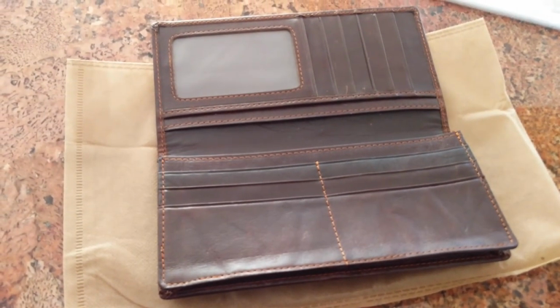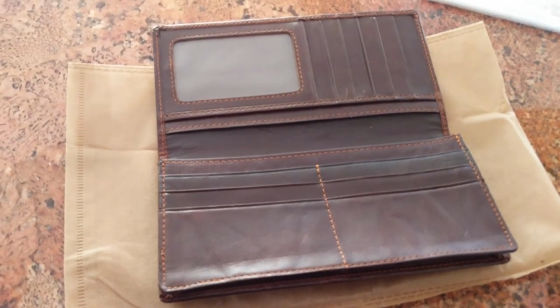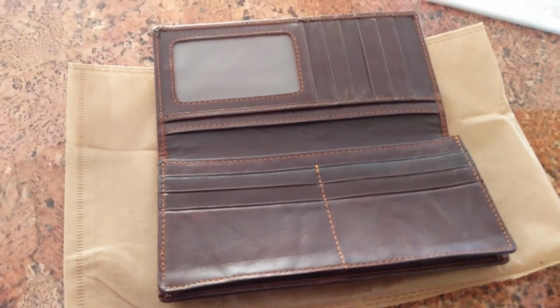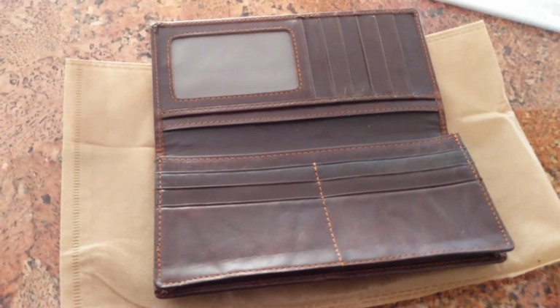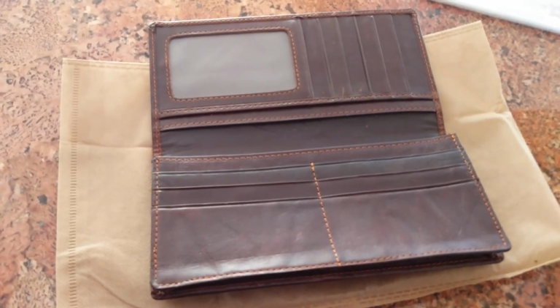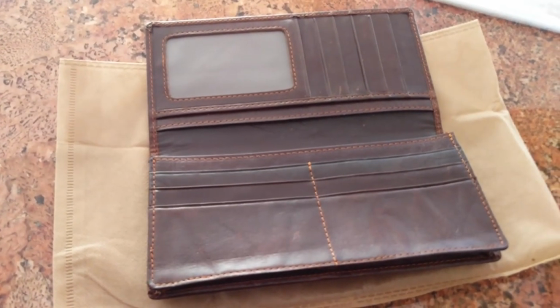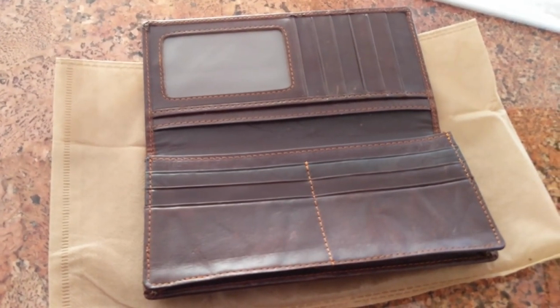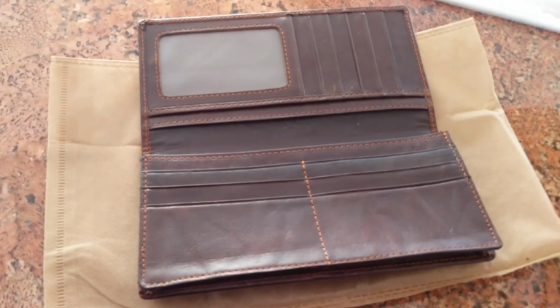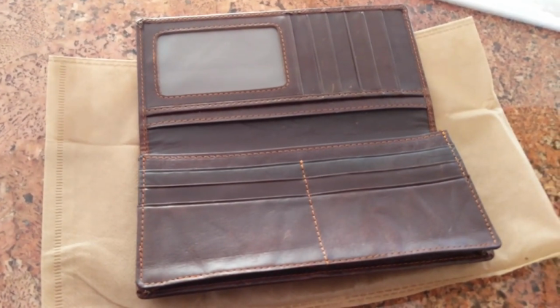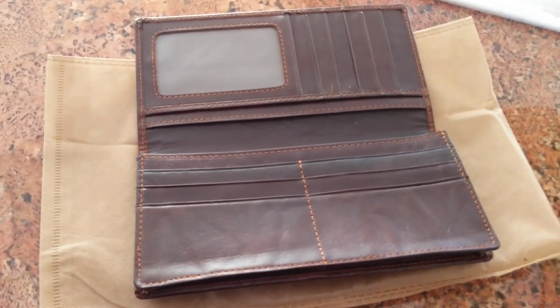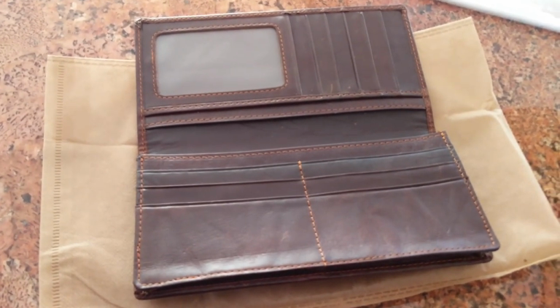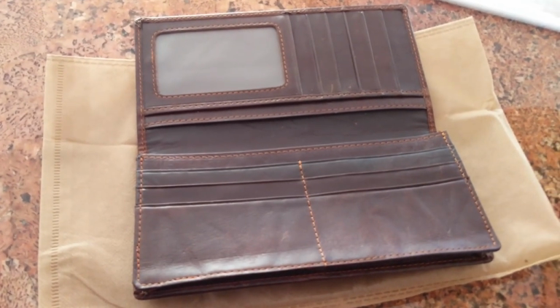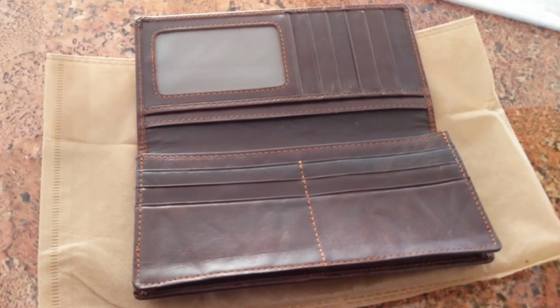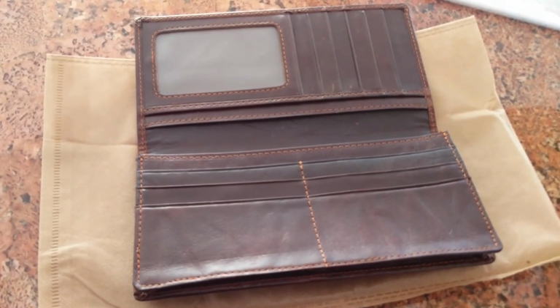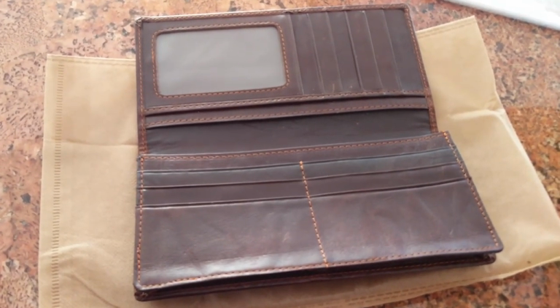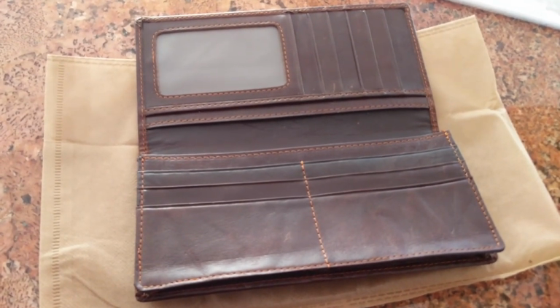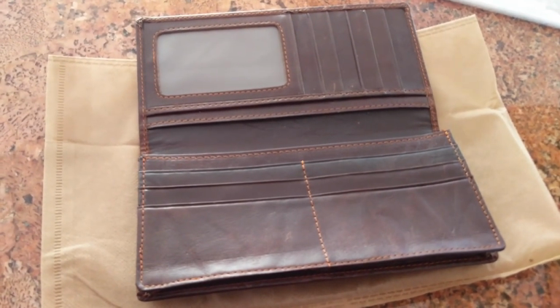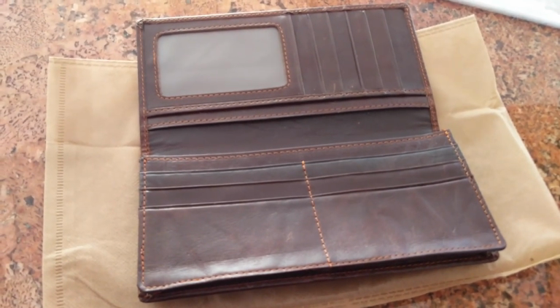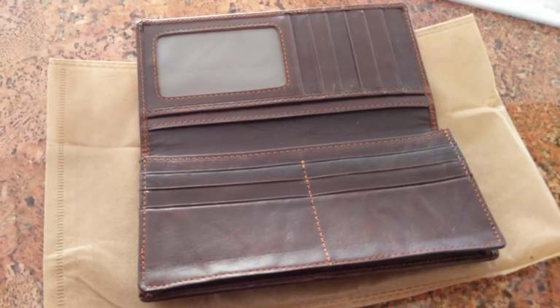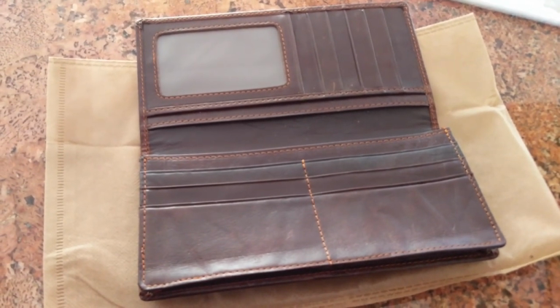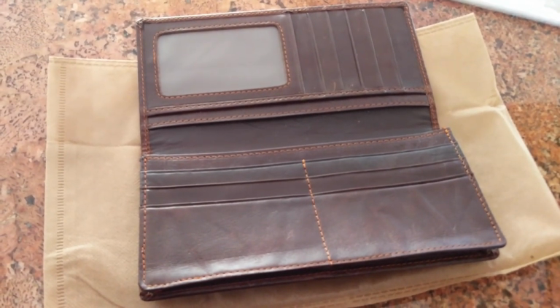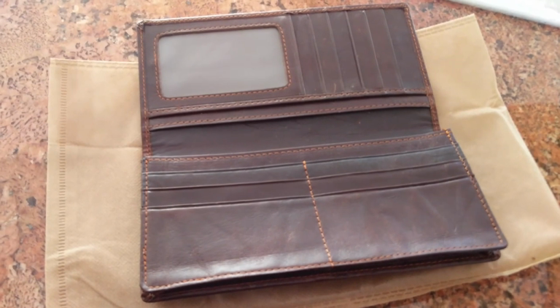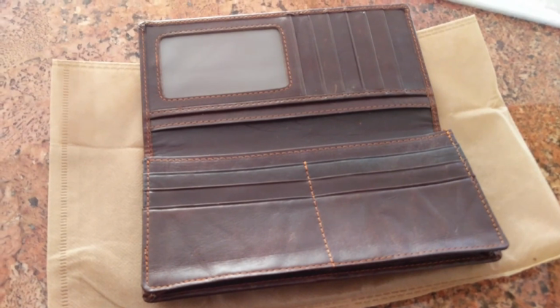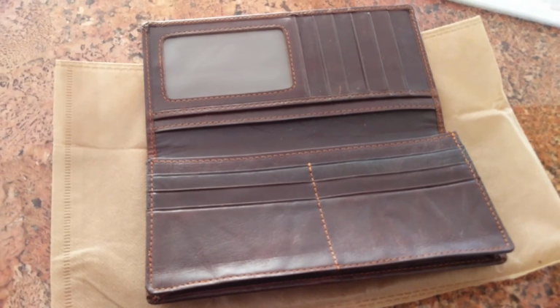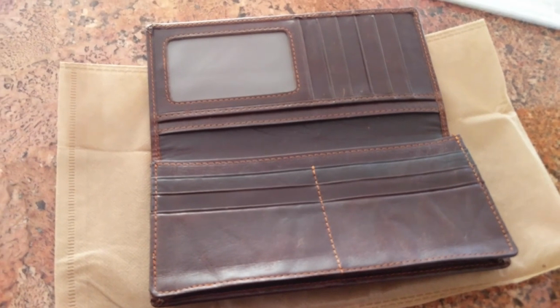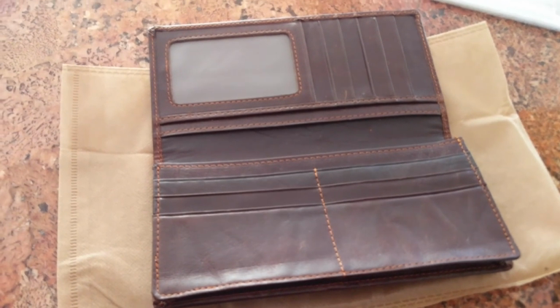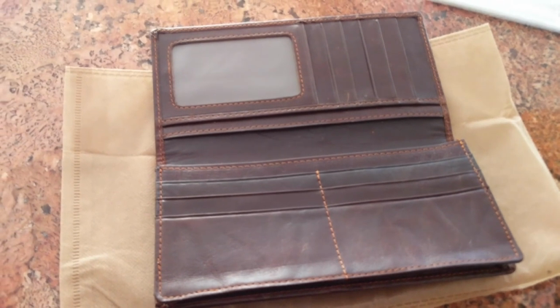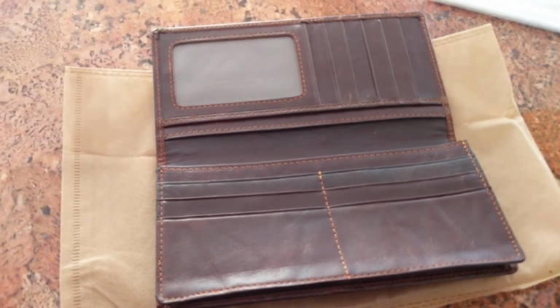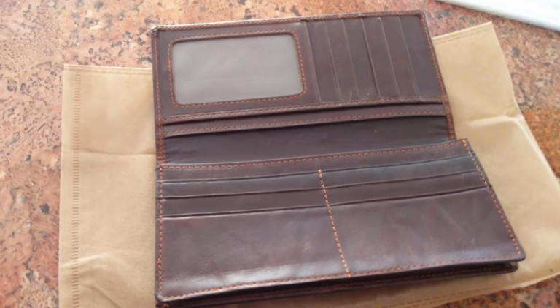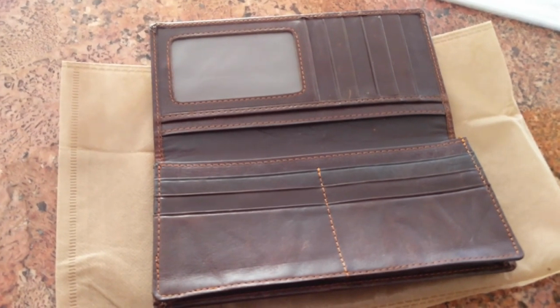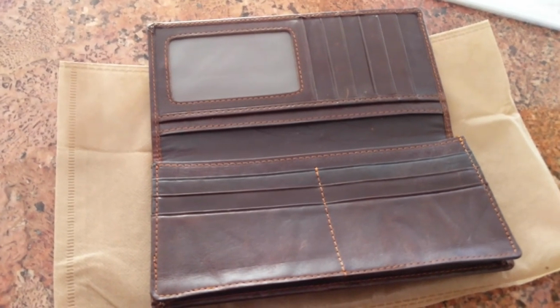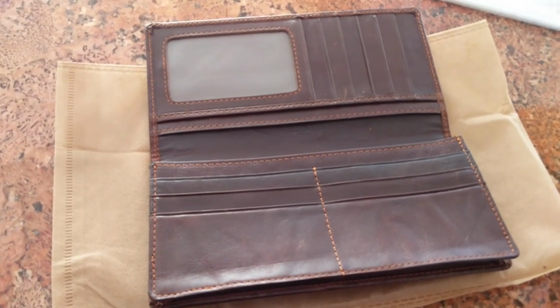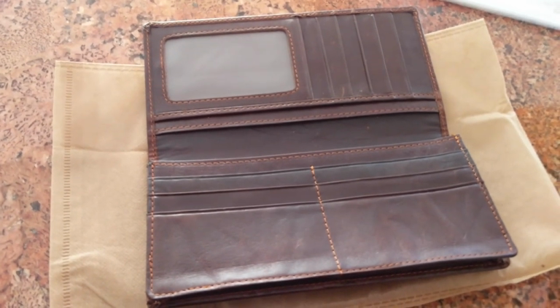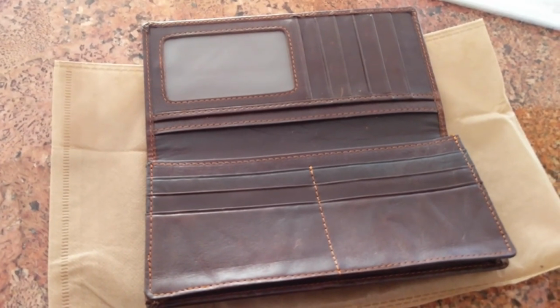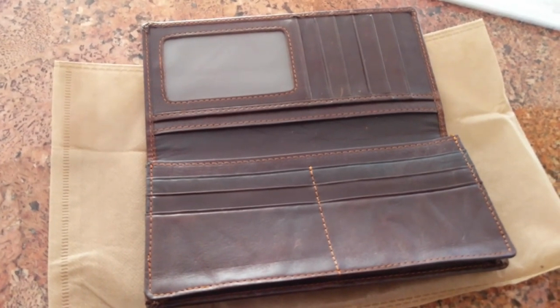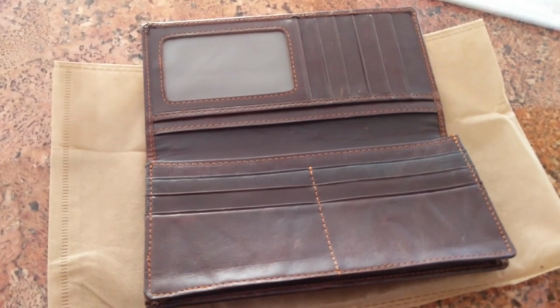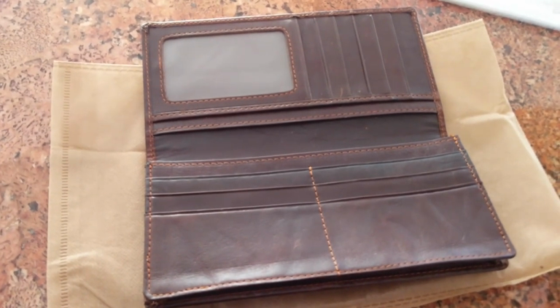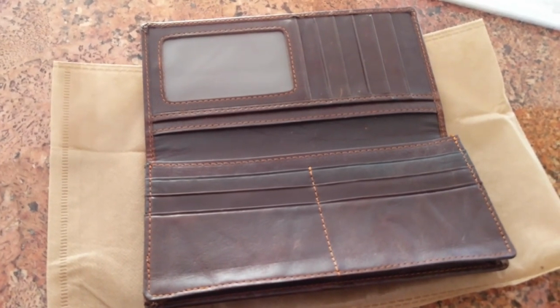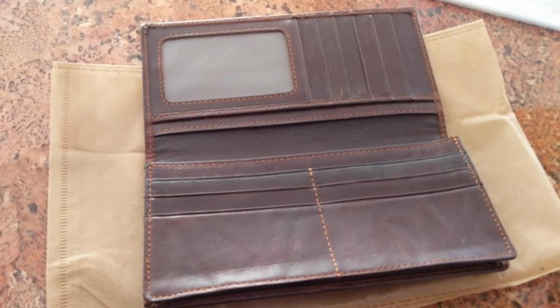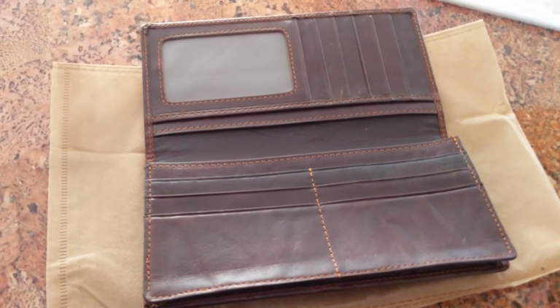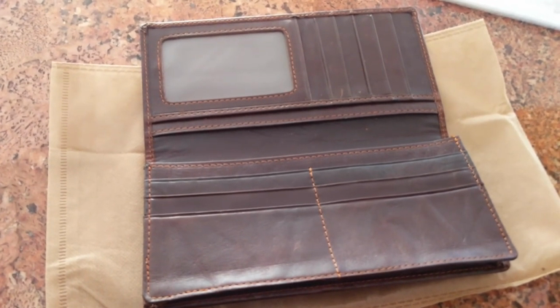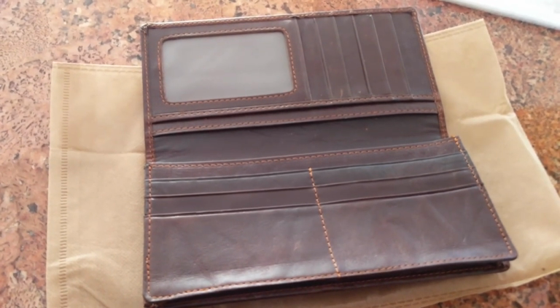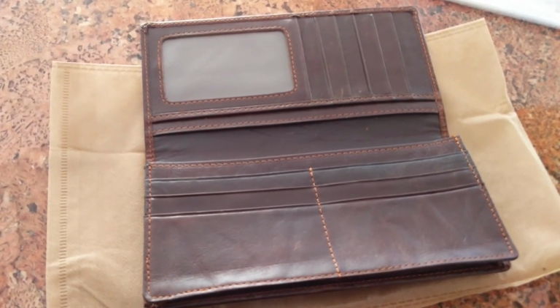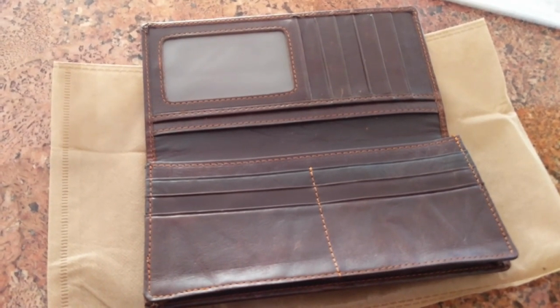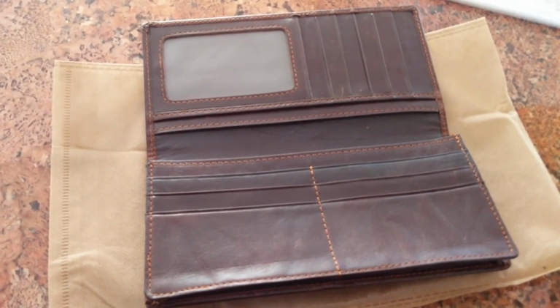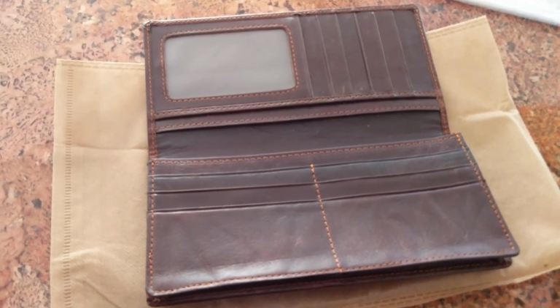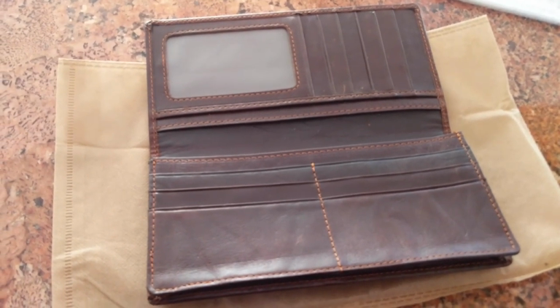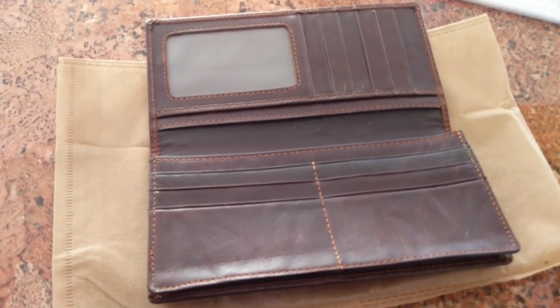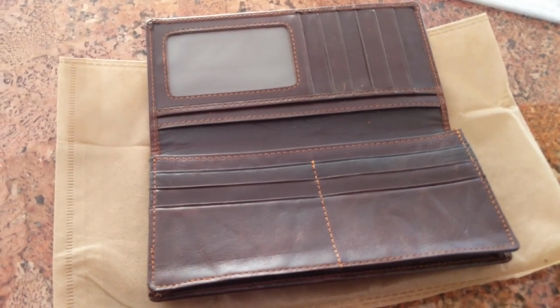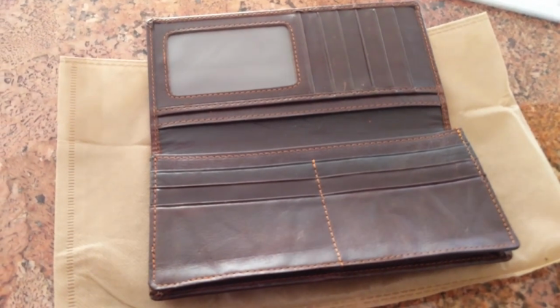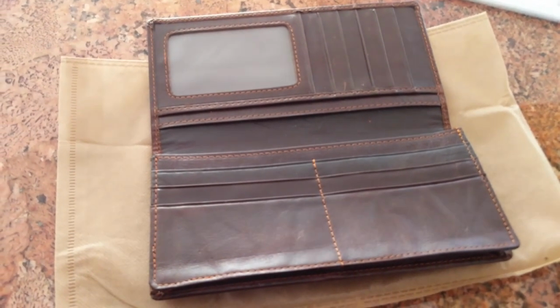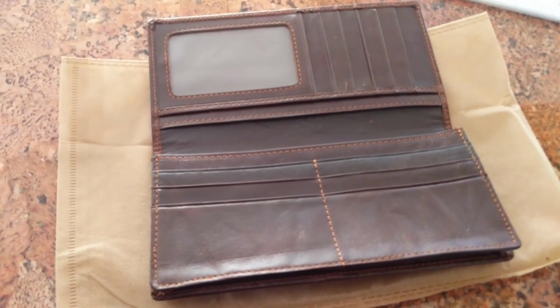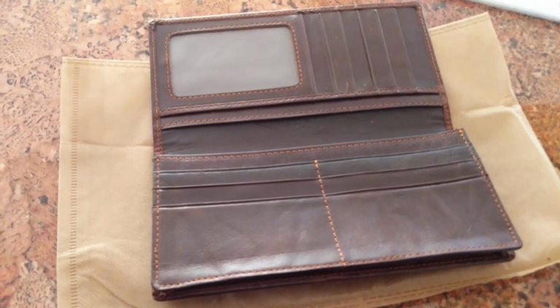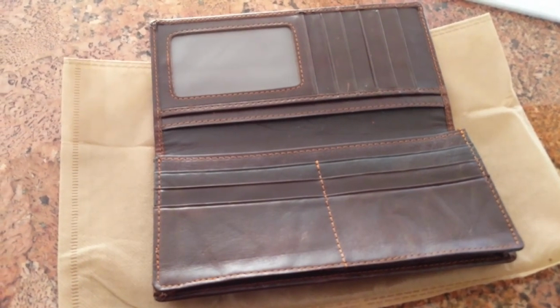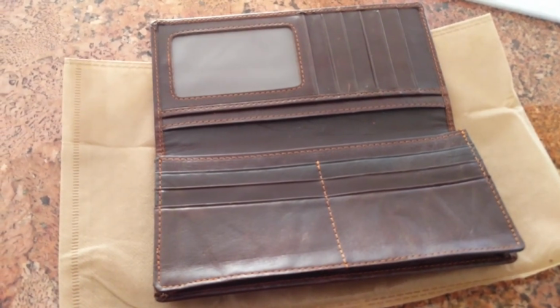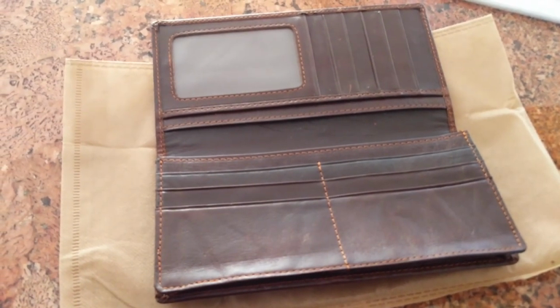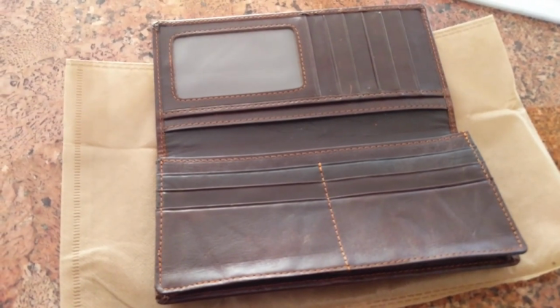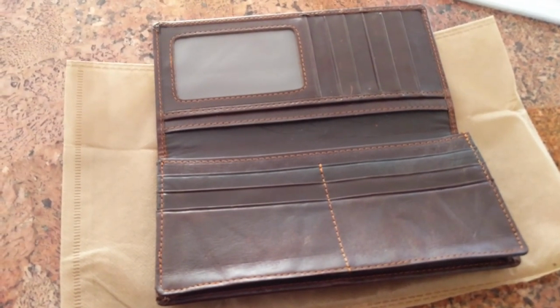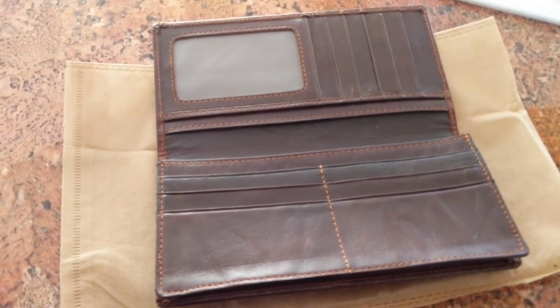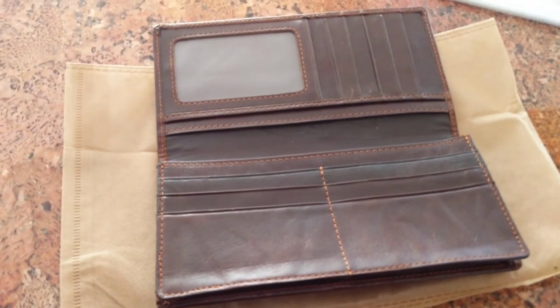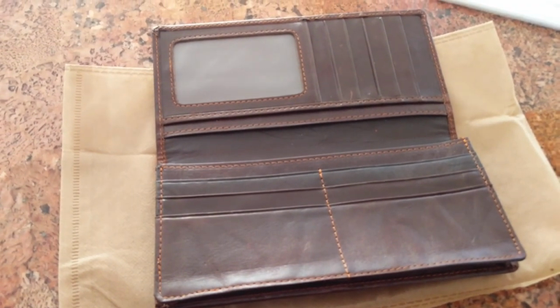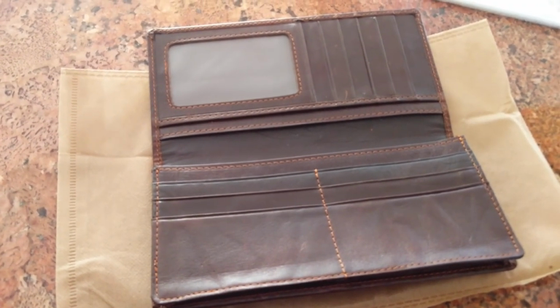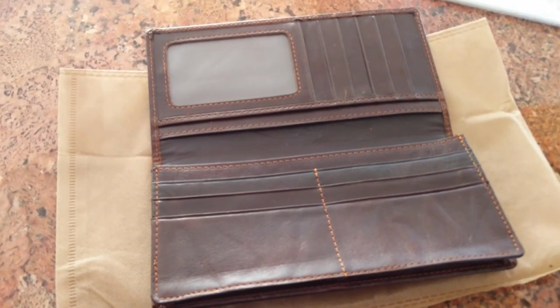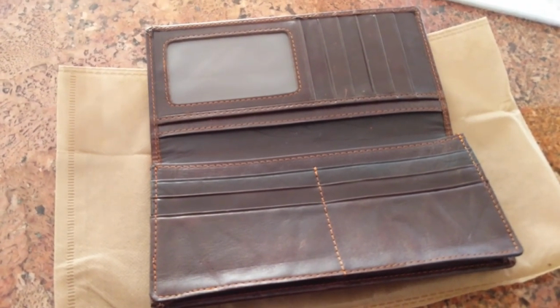I'm pleasantly surprised. I think this will serve me for a bit. Thank you Amazon.